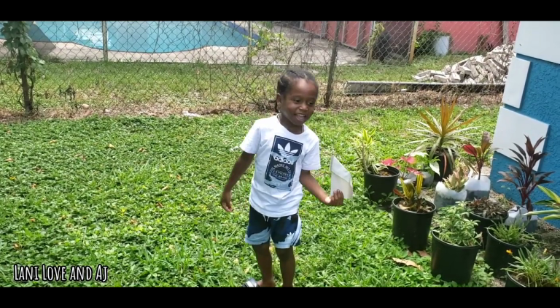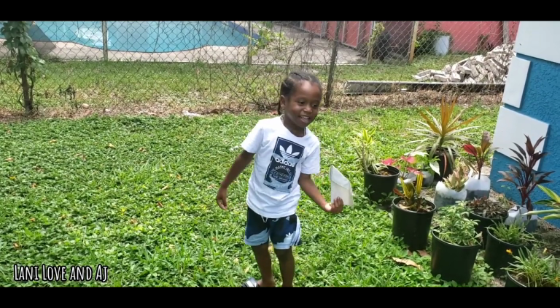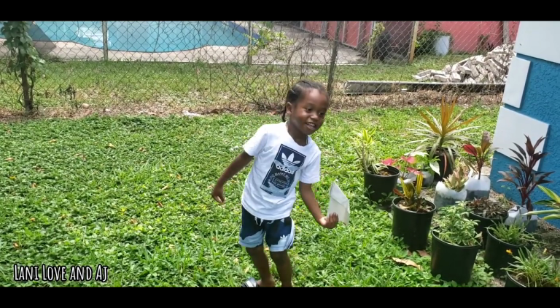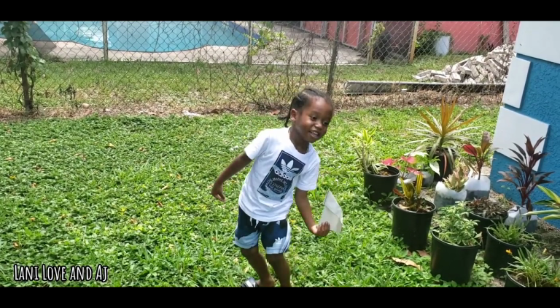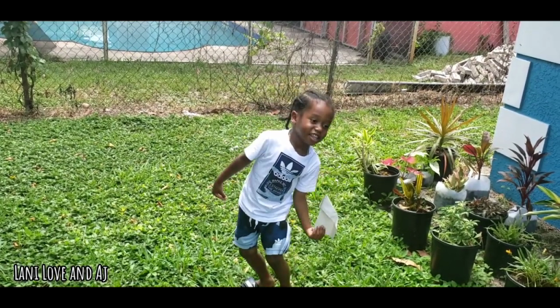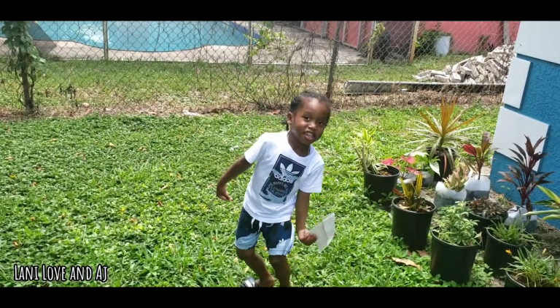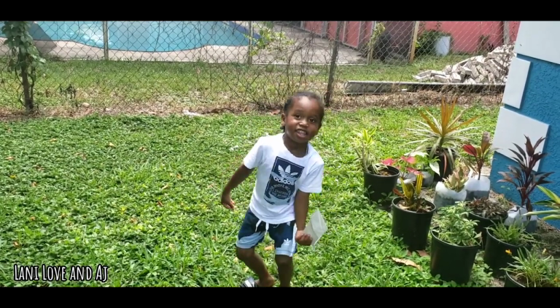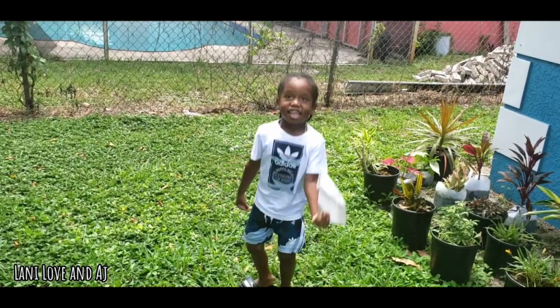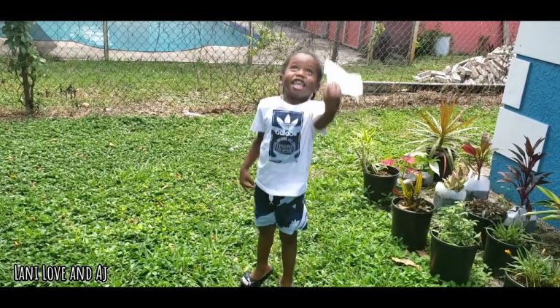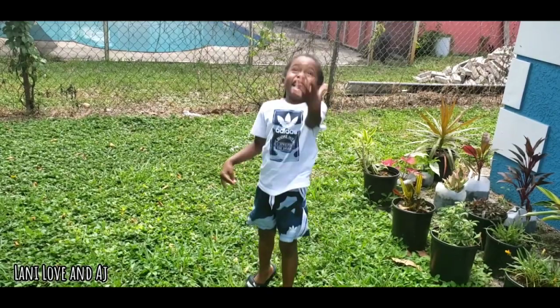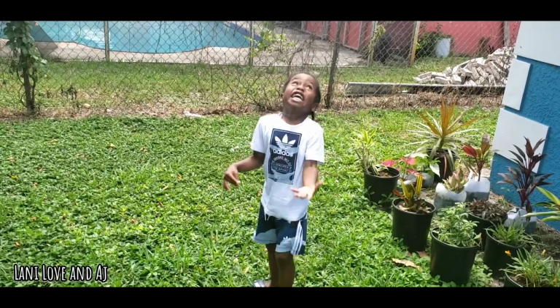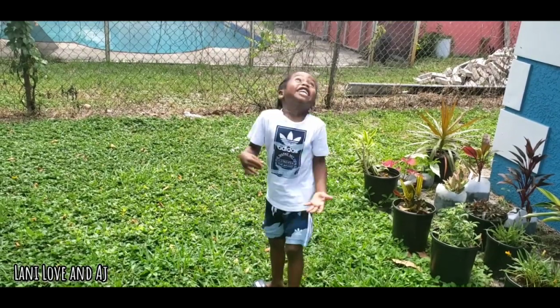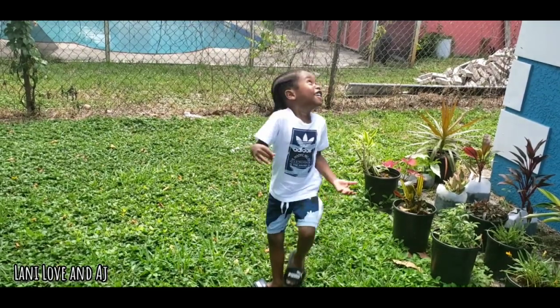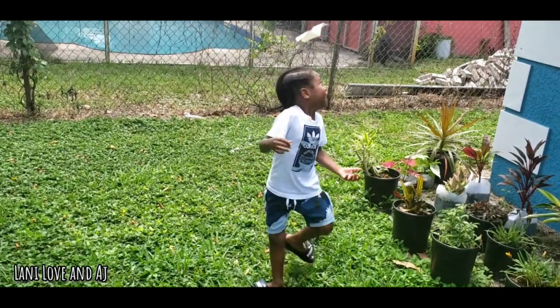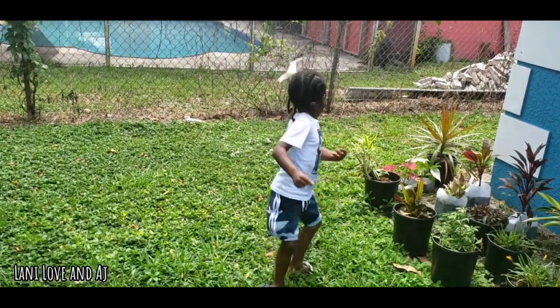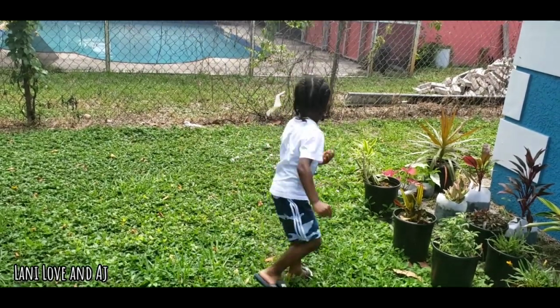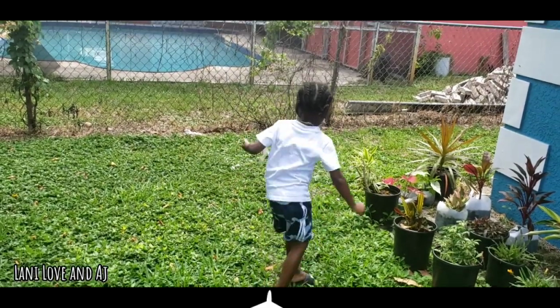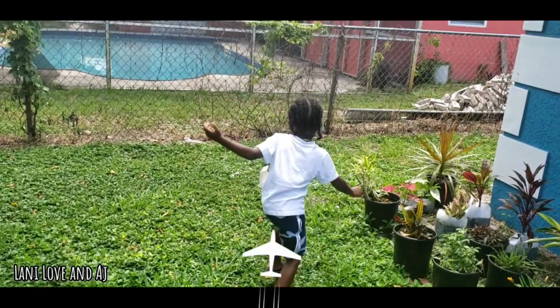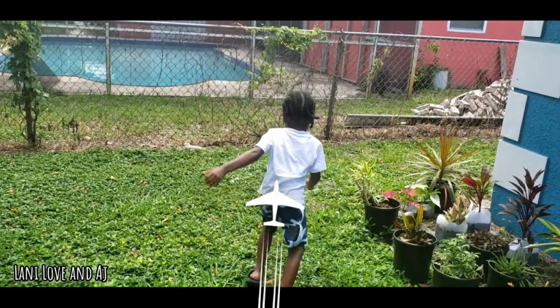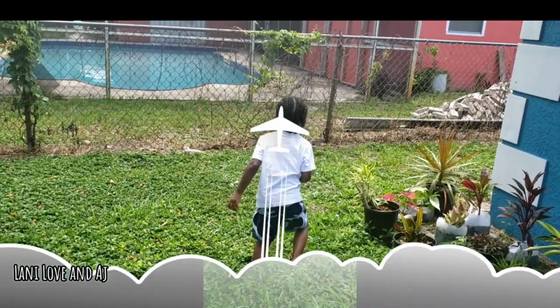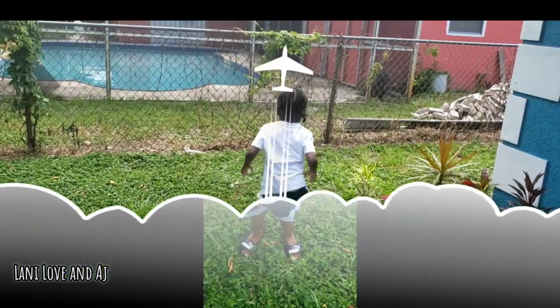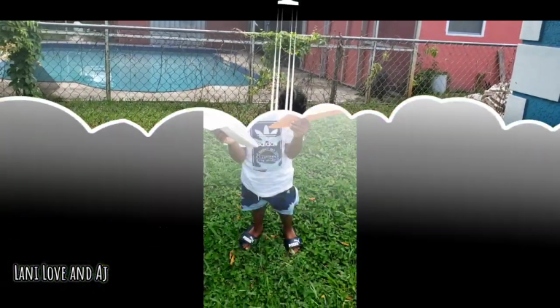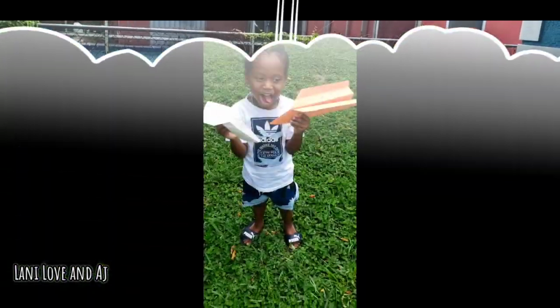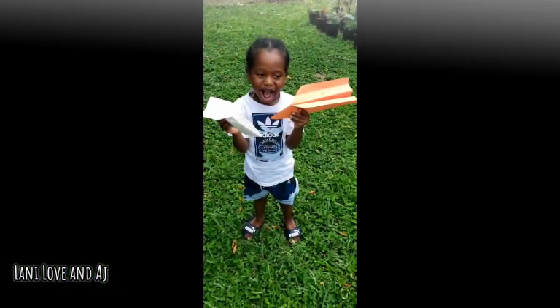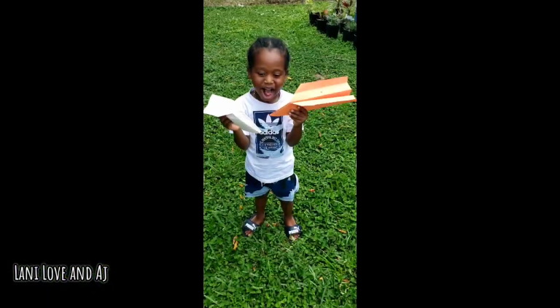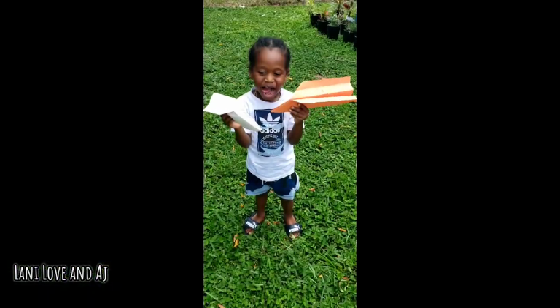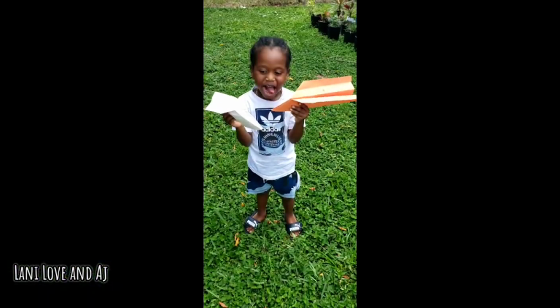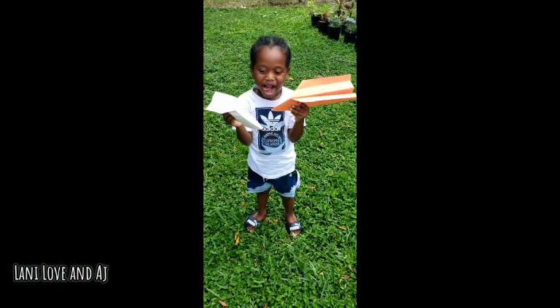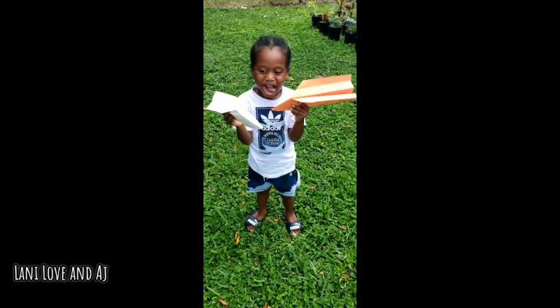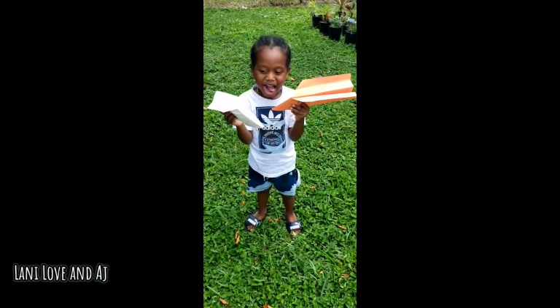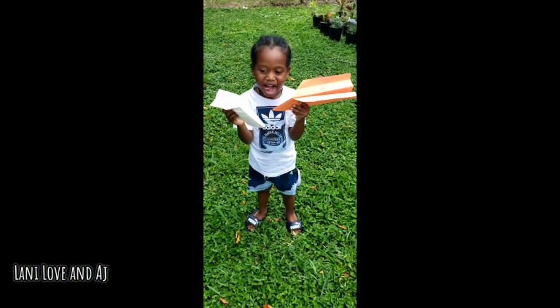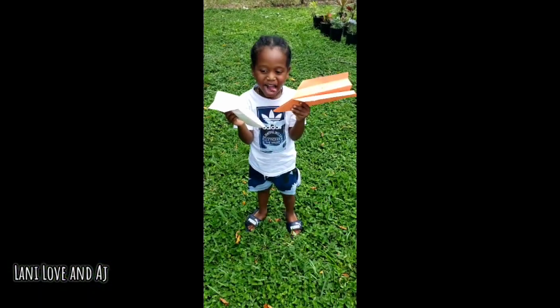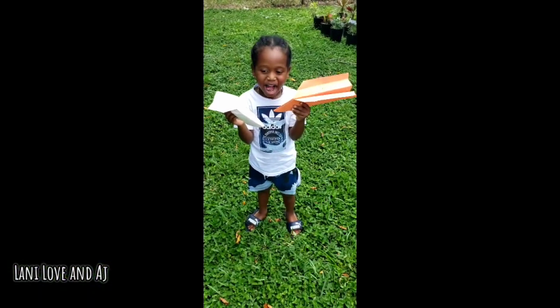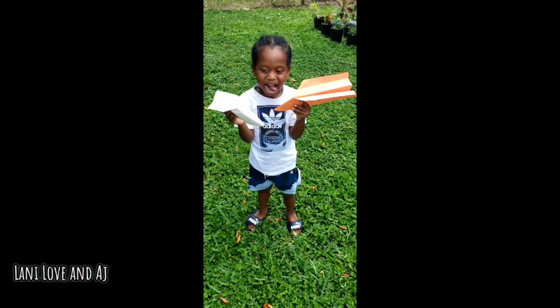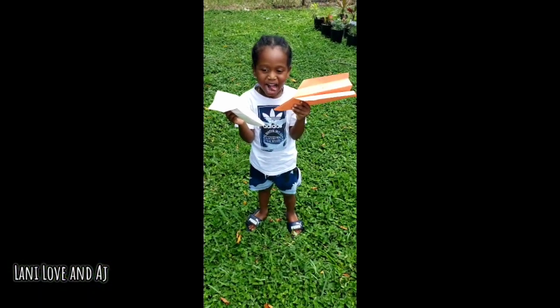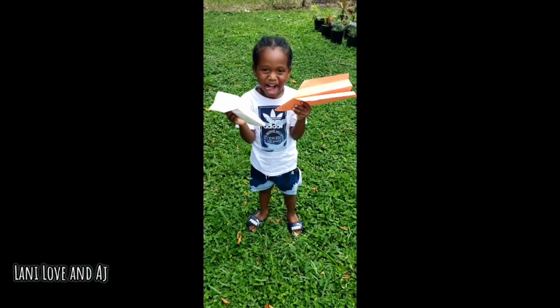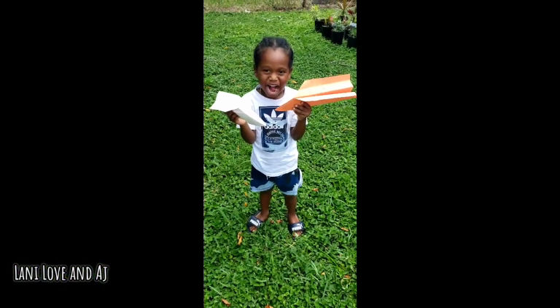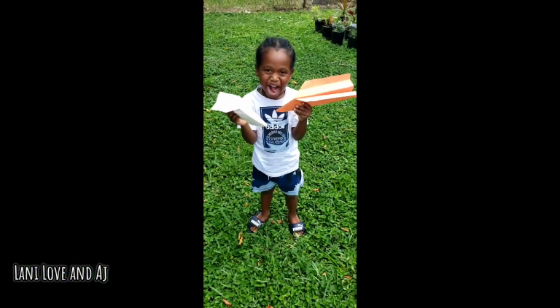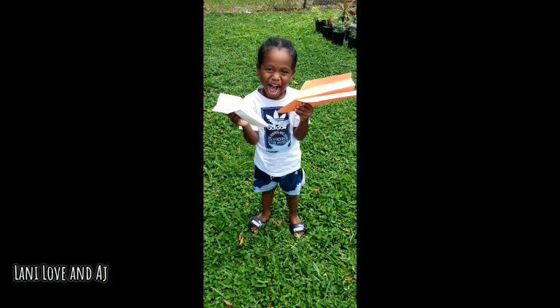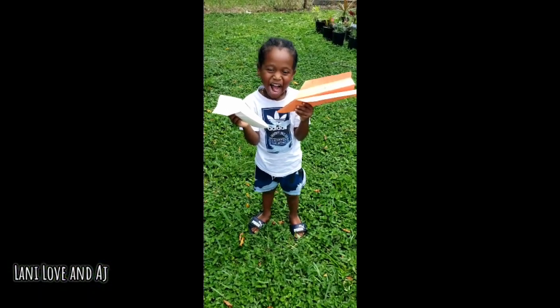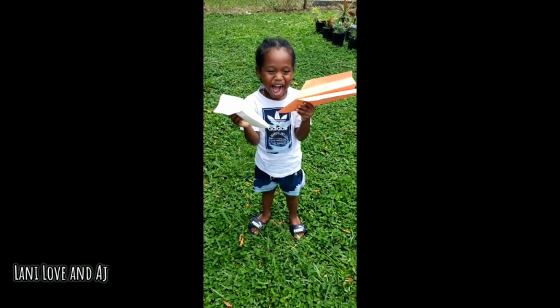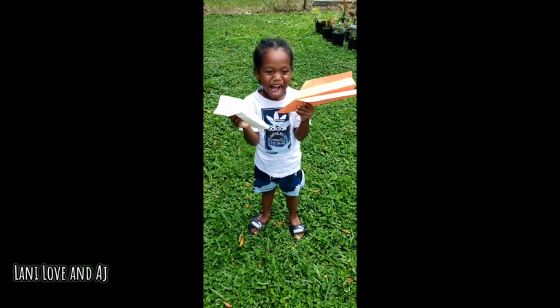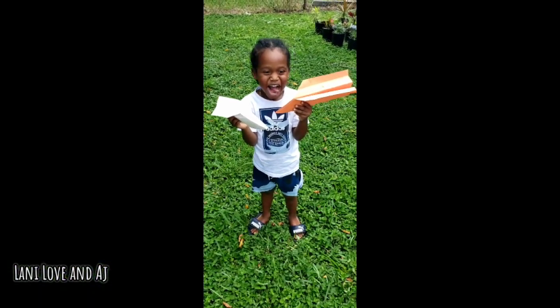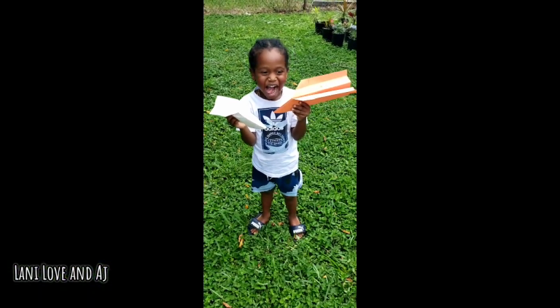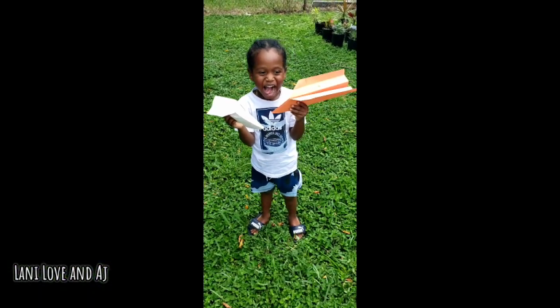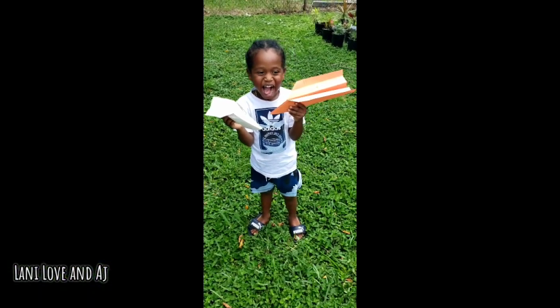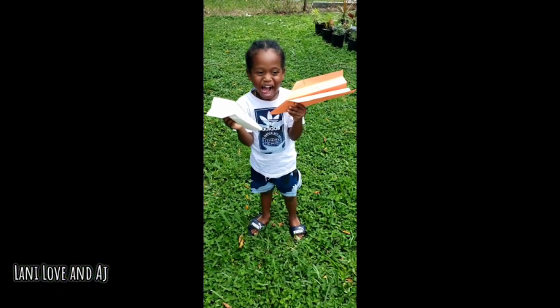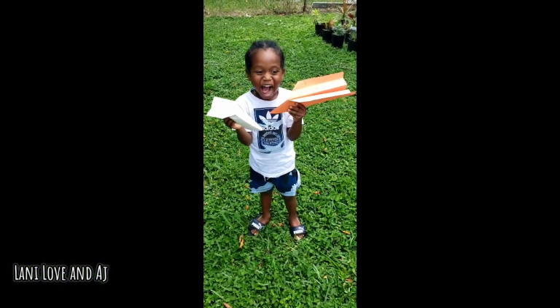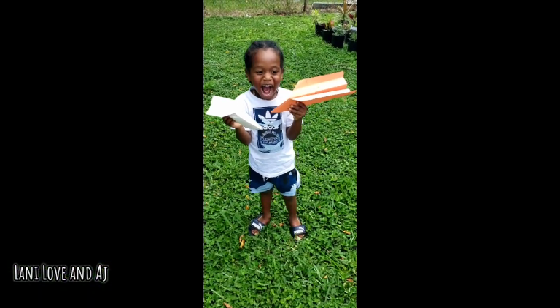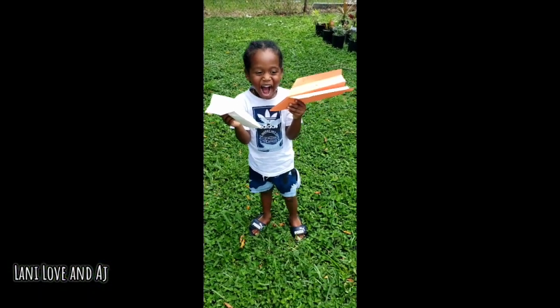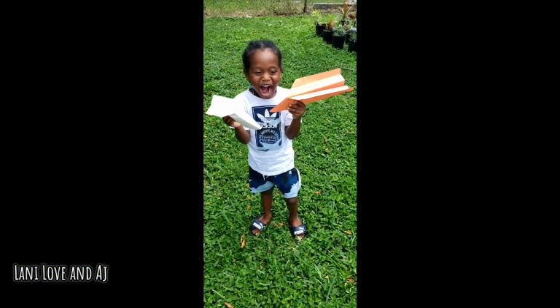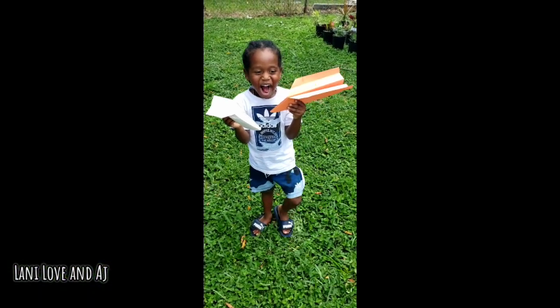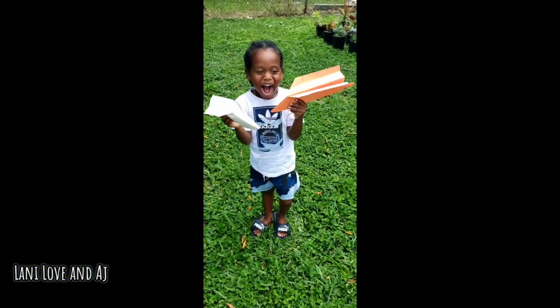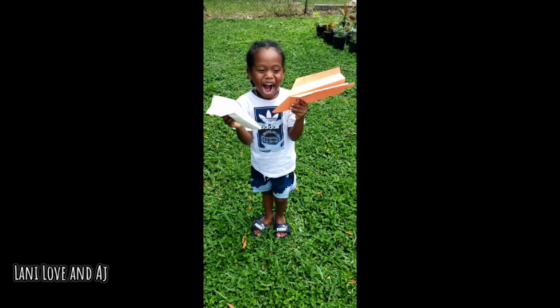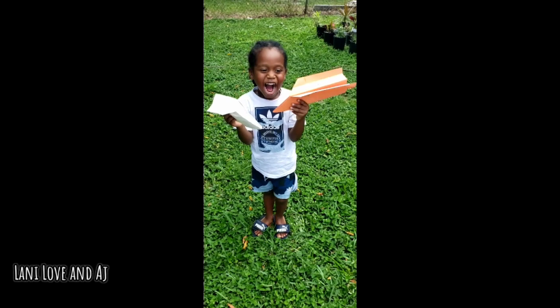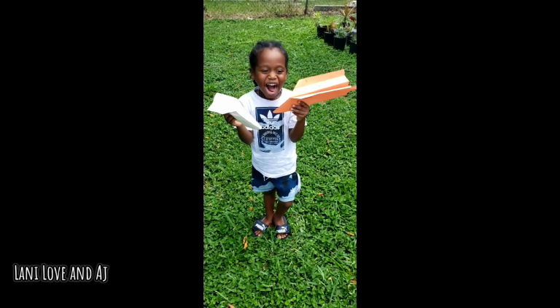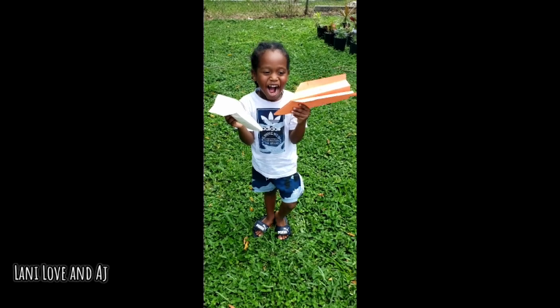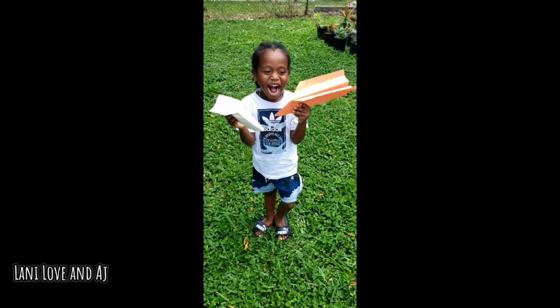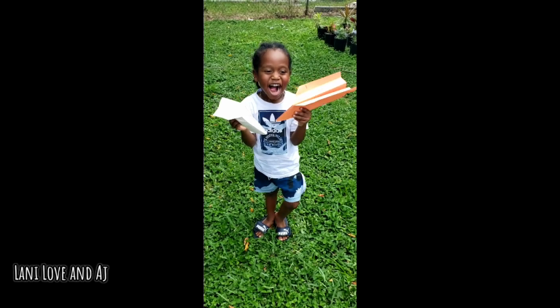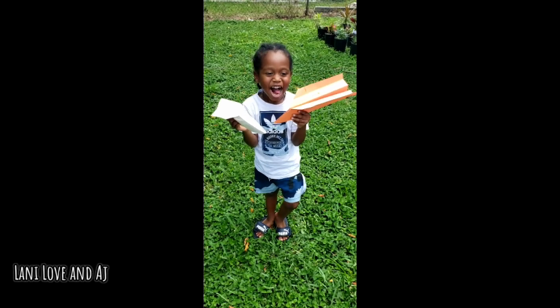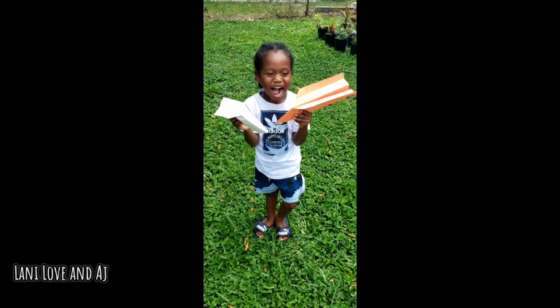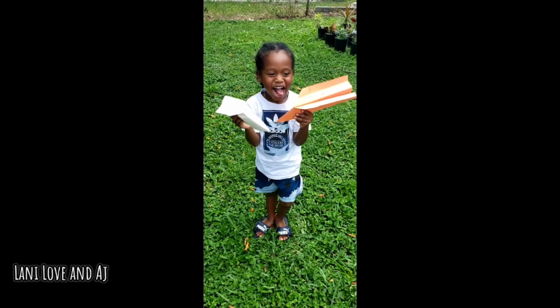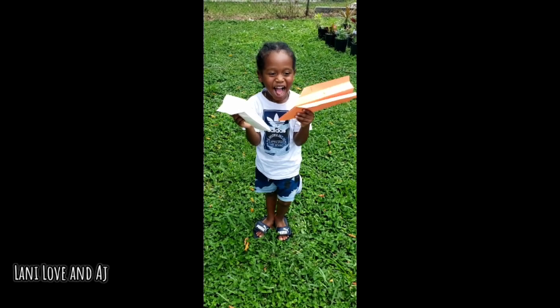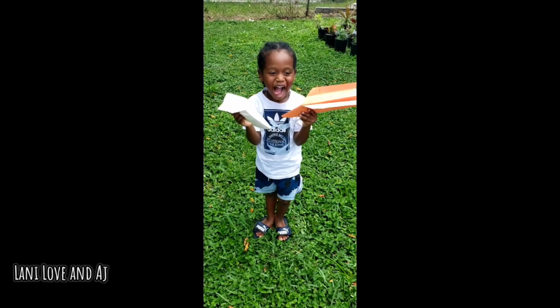Drag, all right. Look at me. Good. Smile, you're pretty.